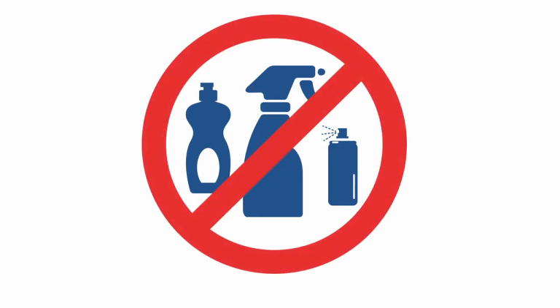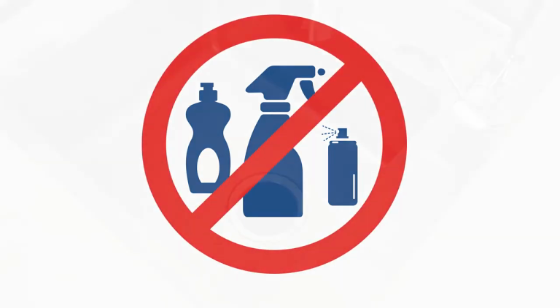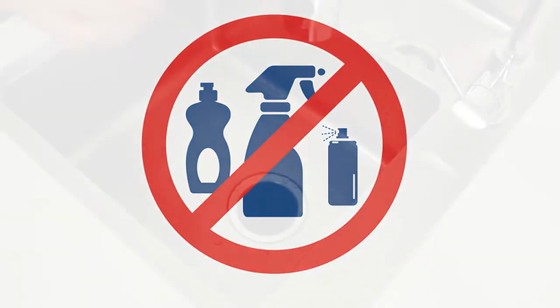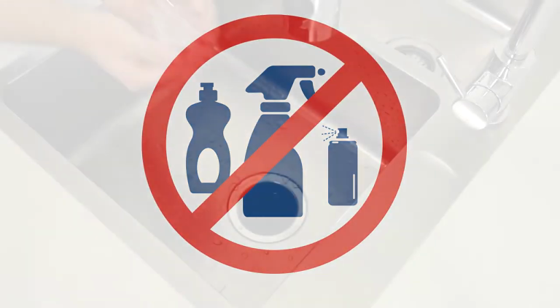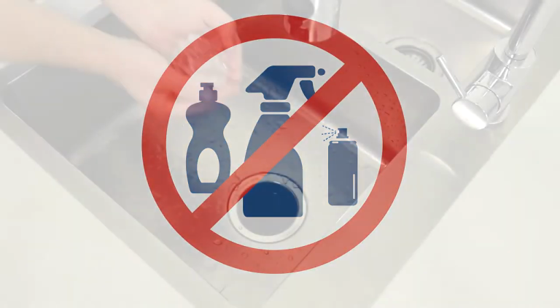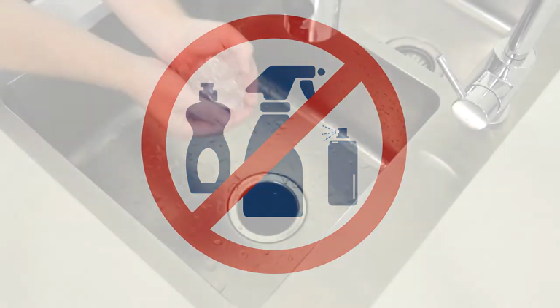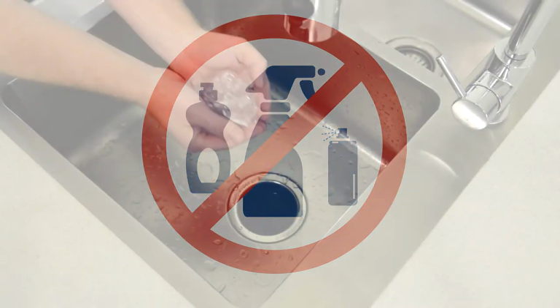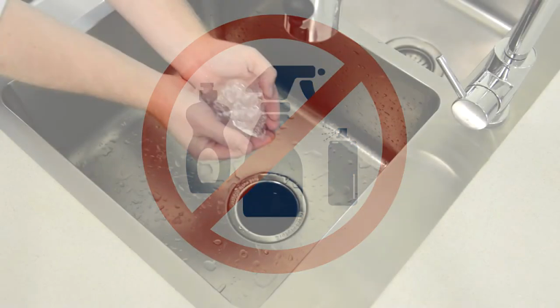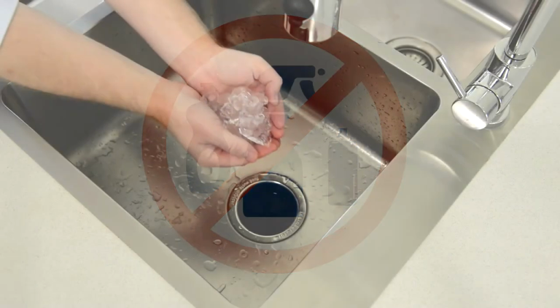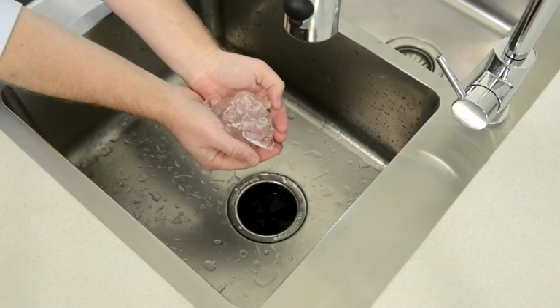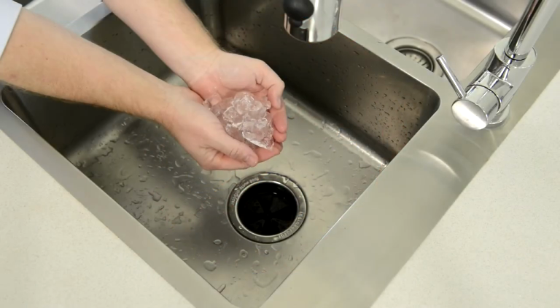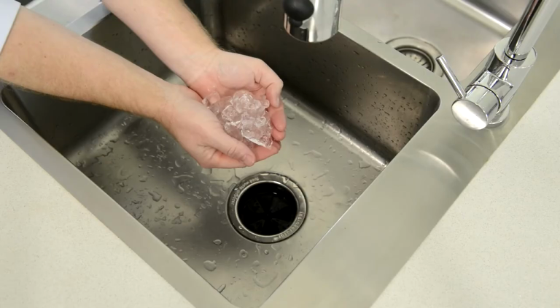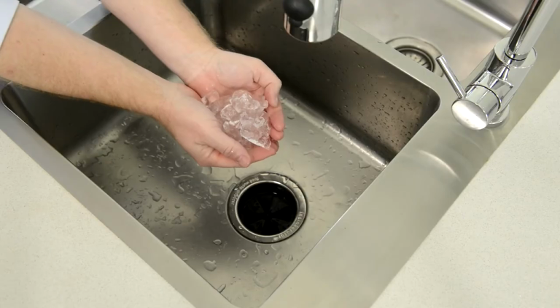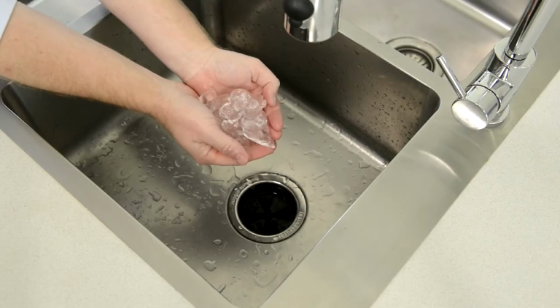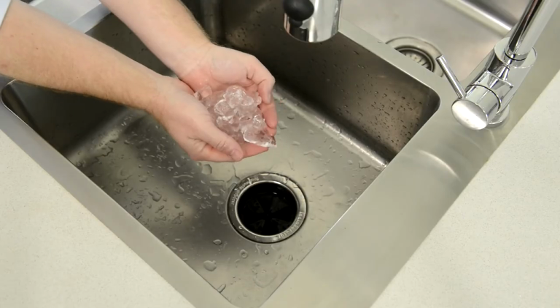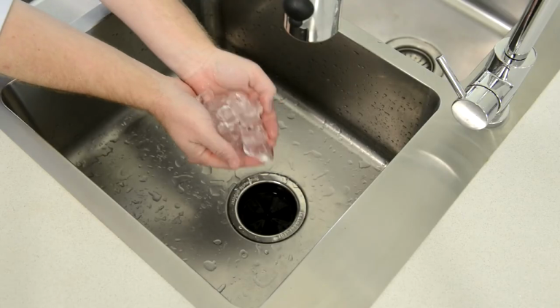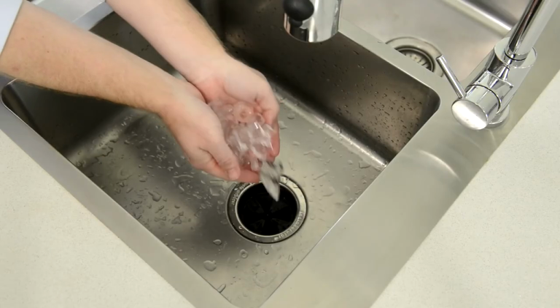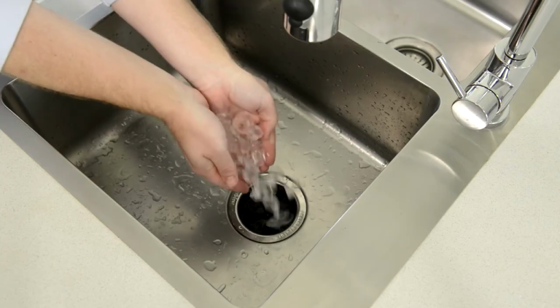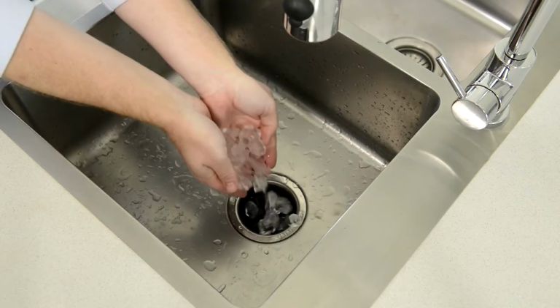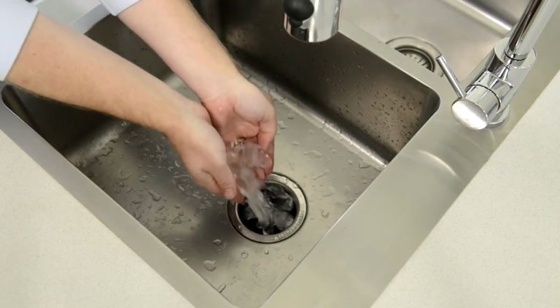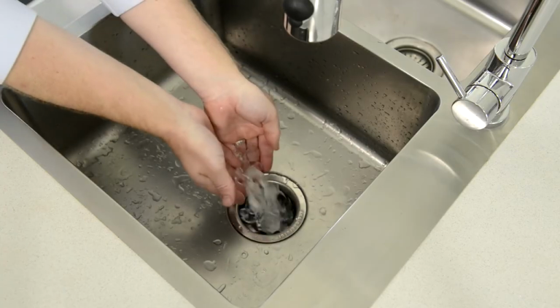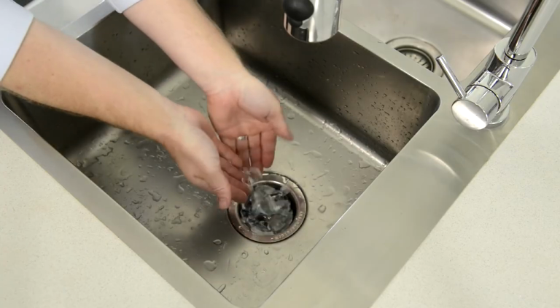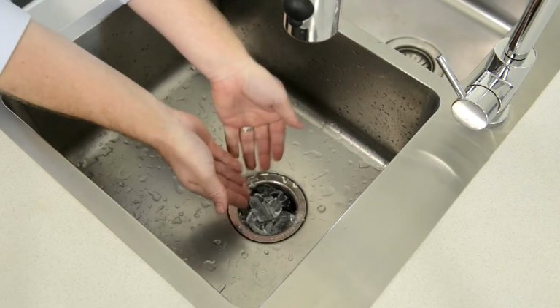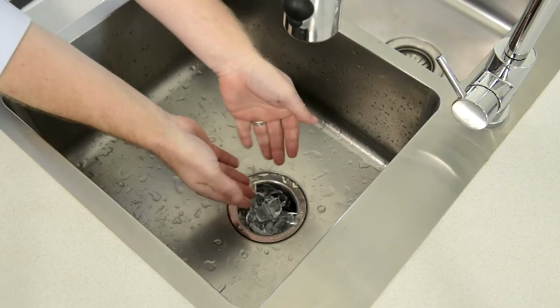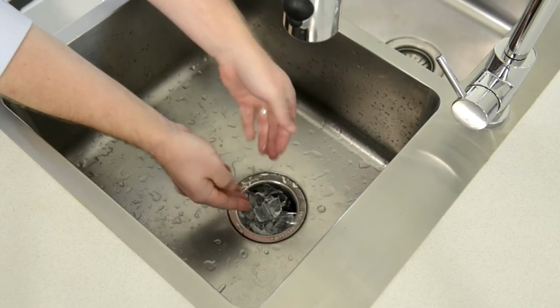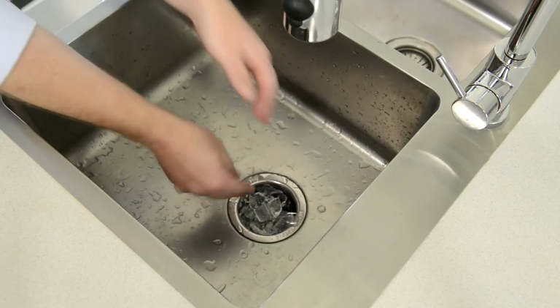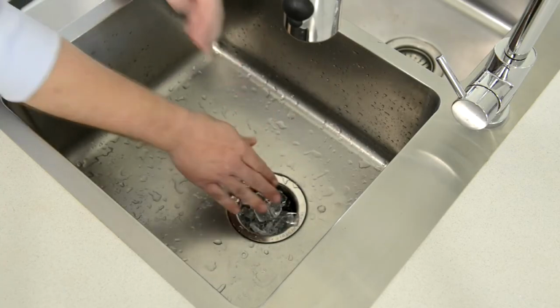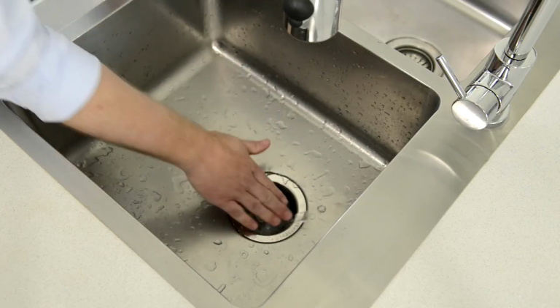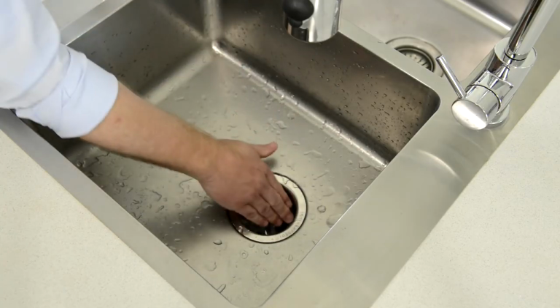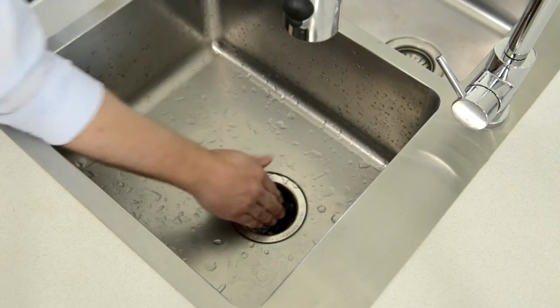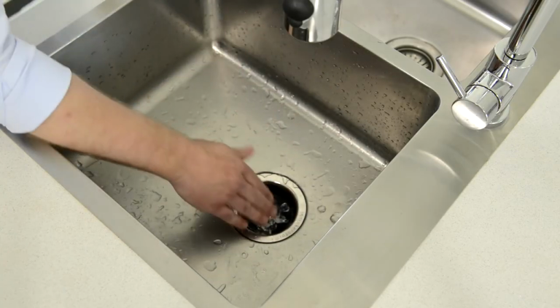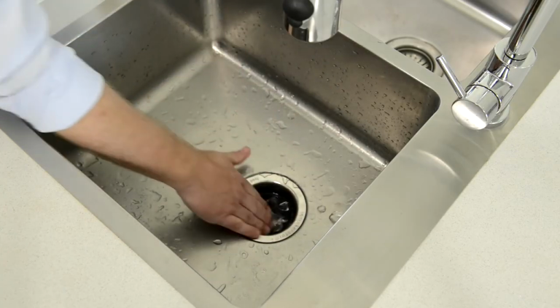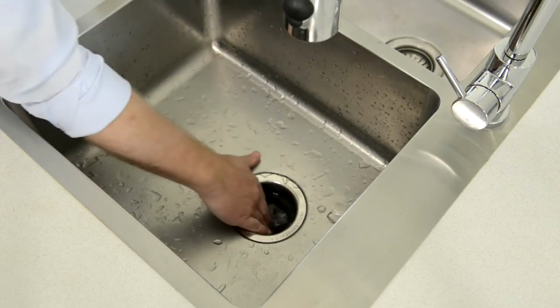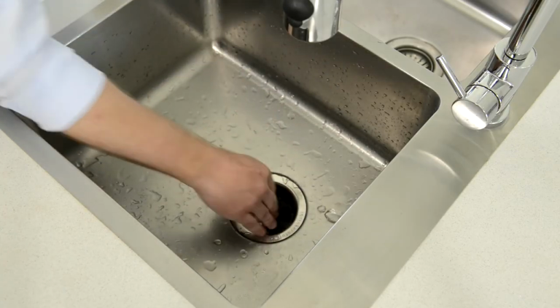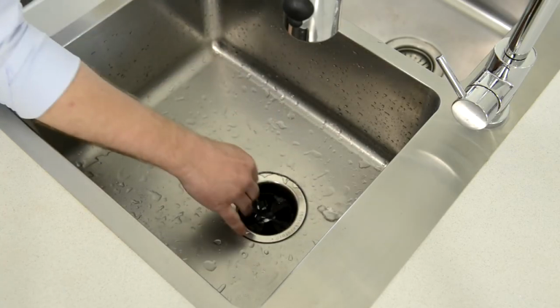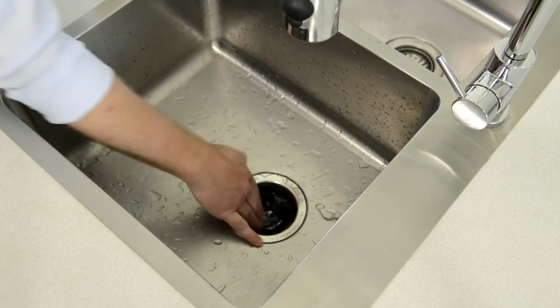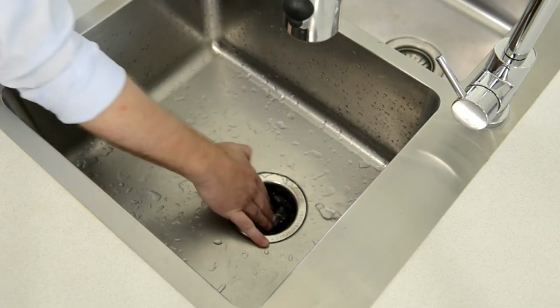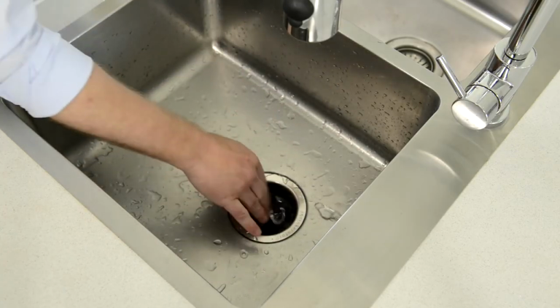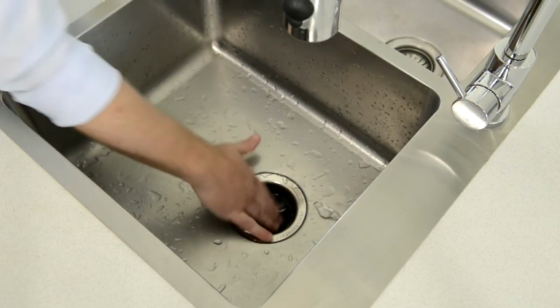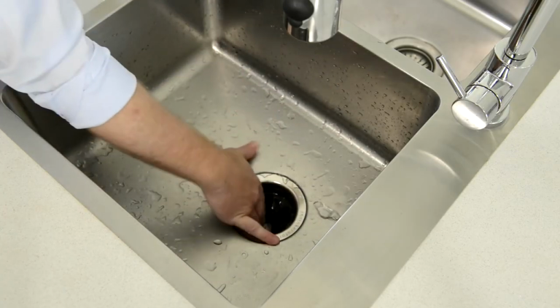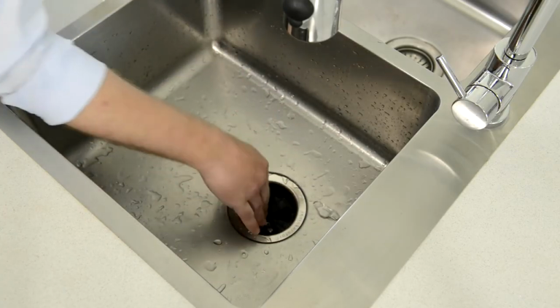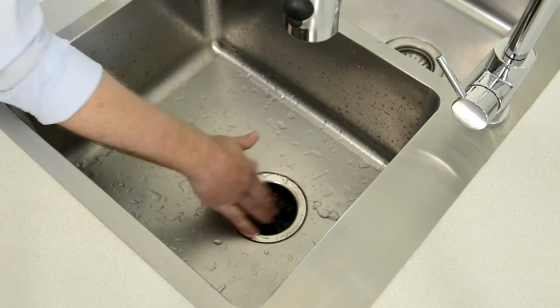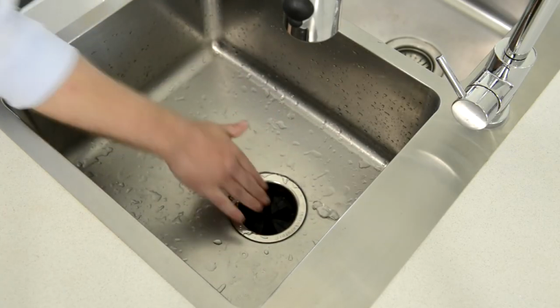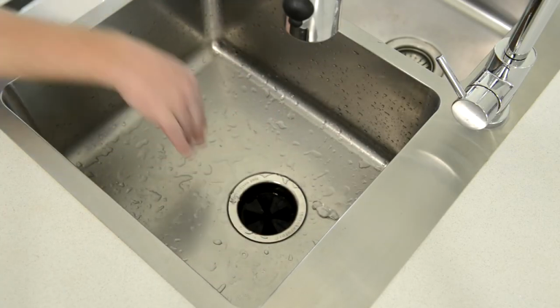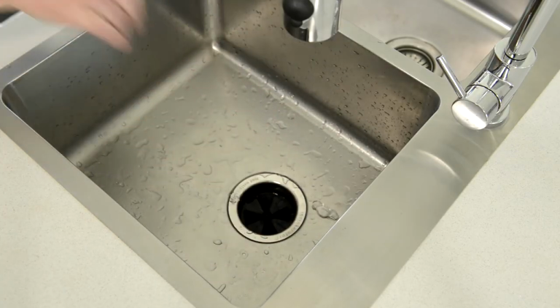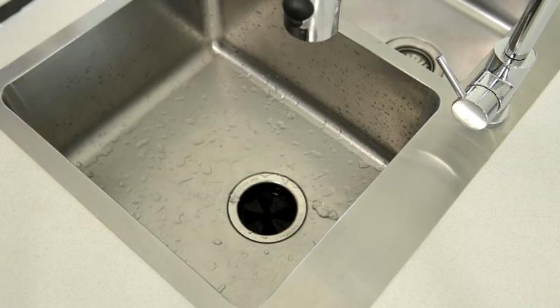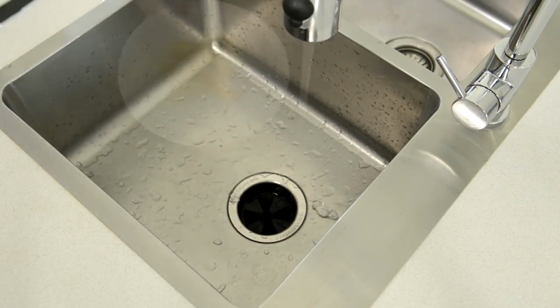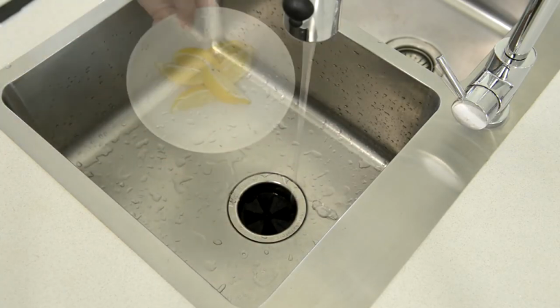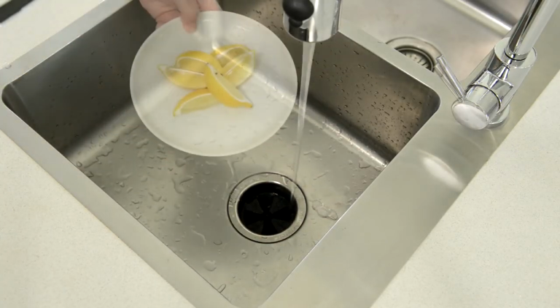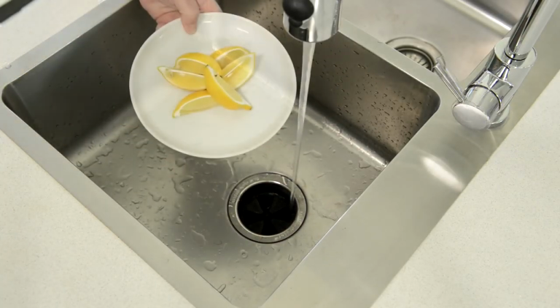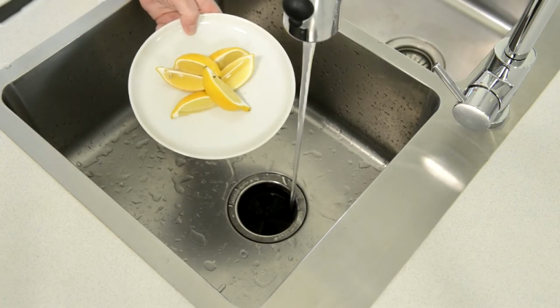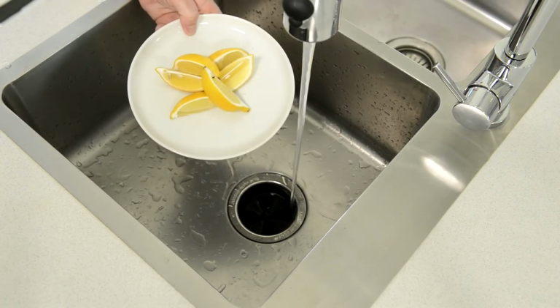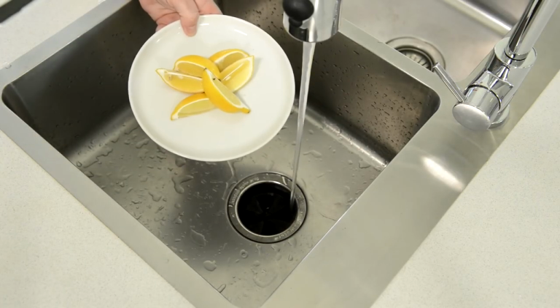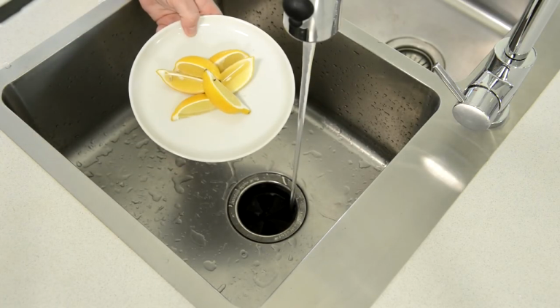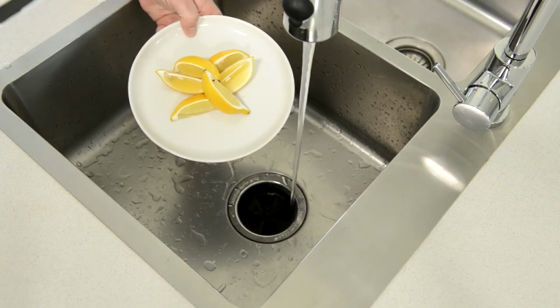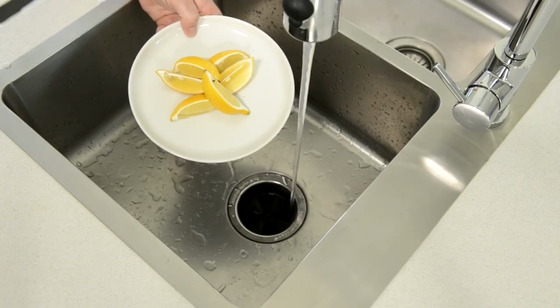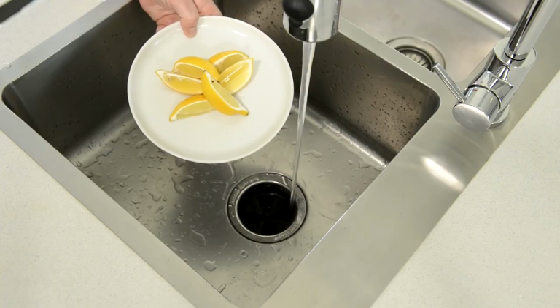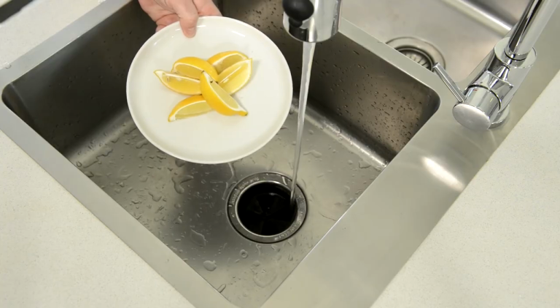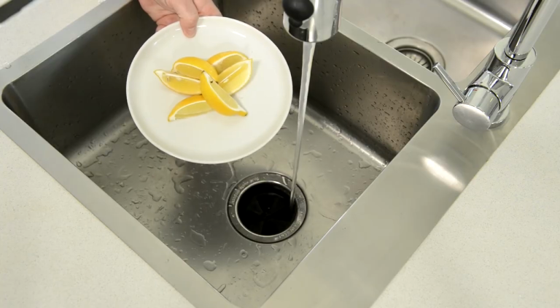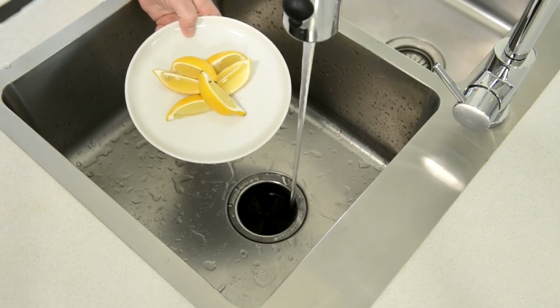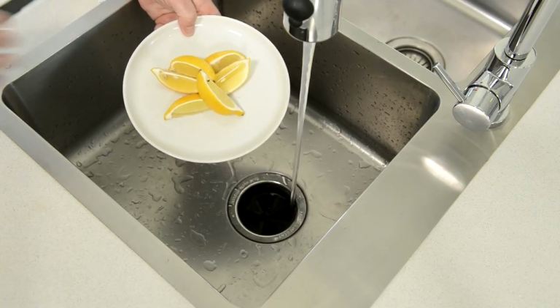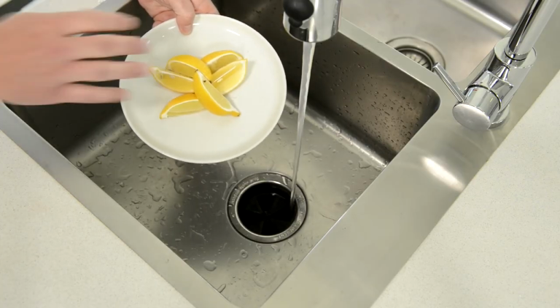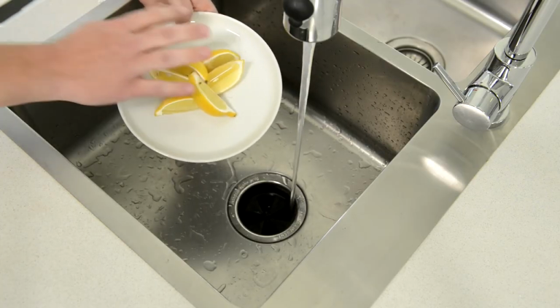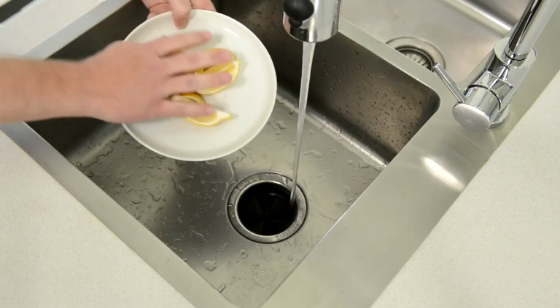Some people choose to grind a handful of ice cubes to clean the grind chamber, and periodically grinding some lemon wedges to keep the disposer smelling fresh.